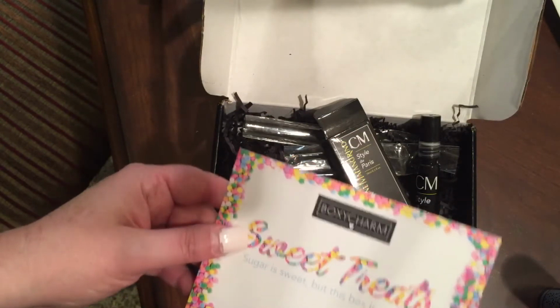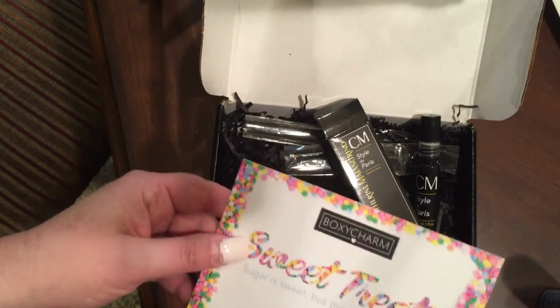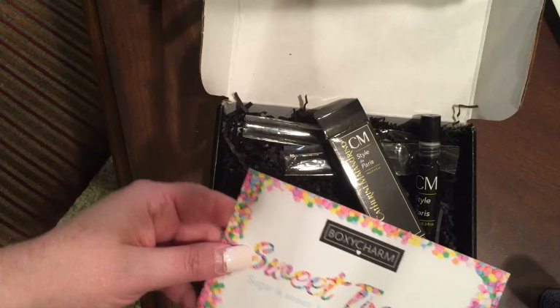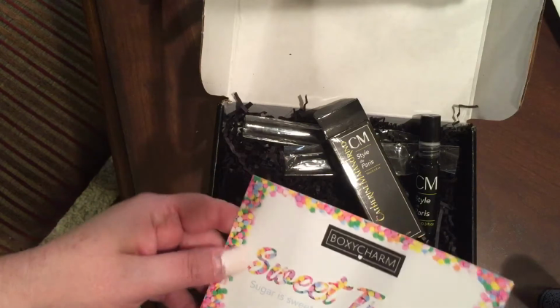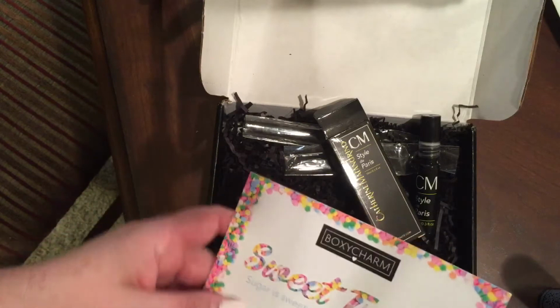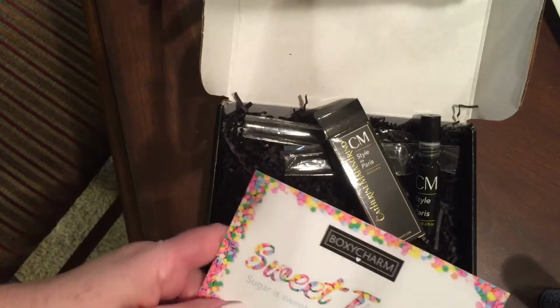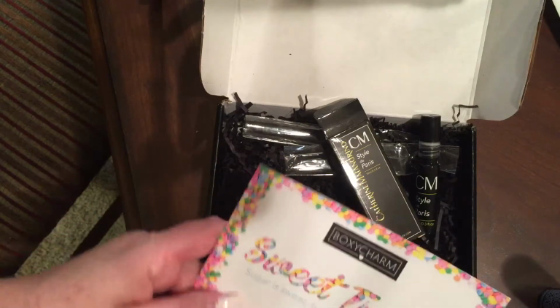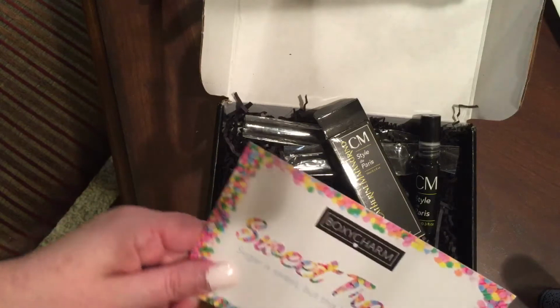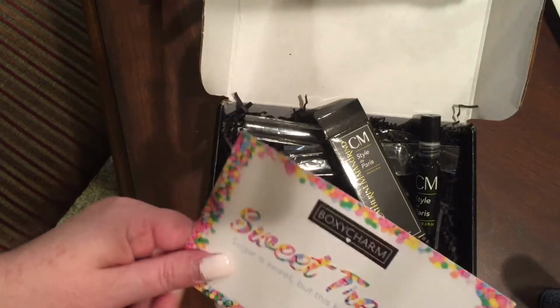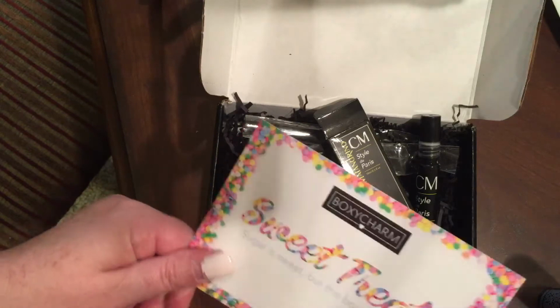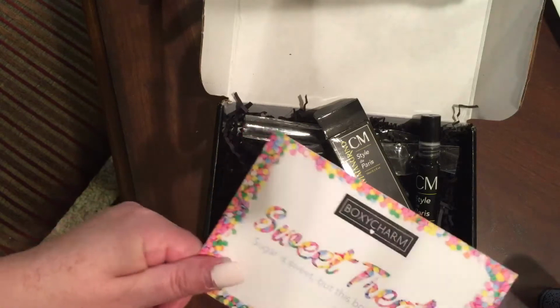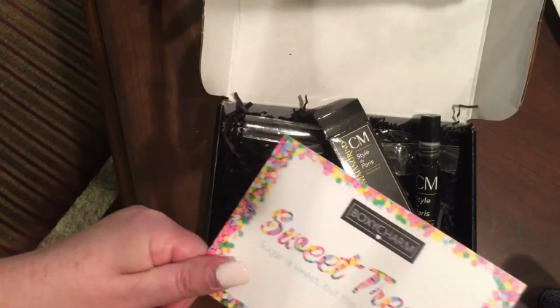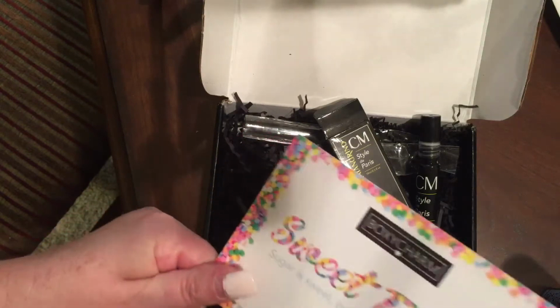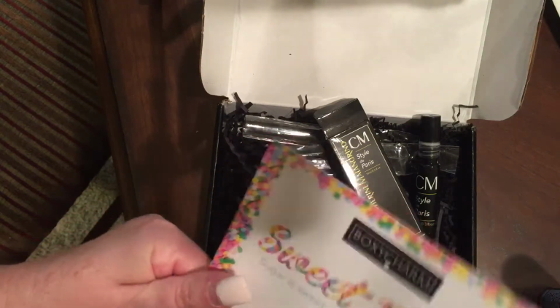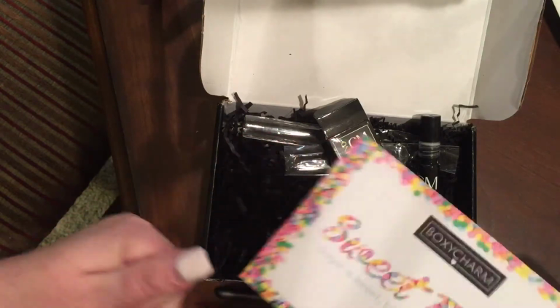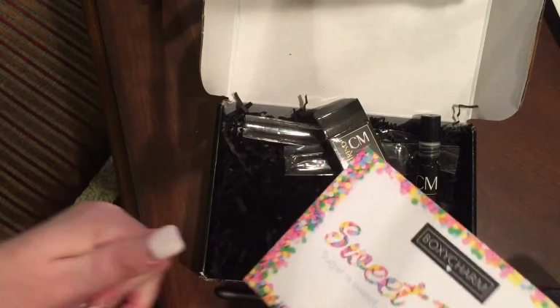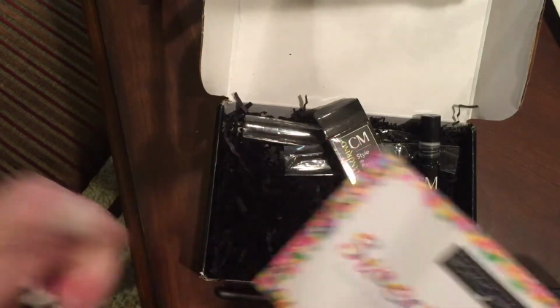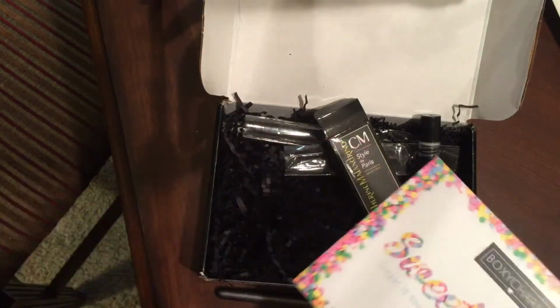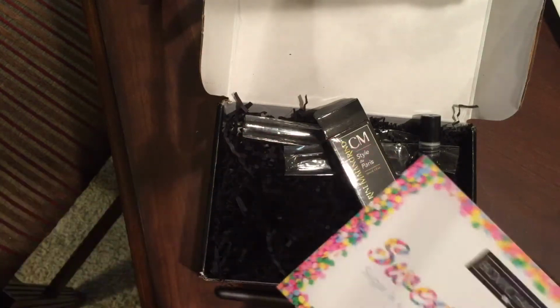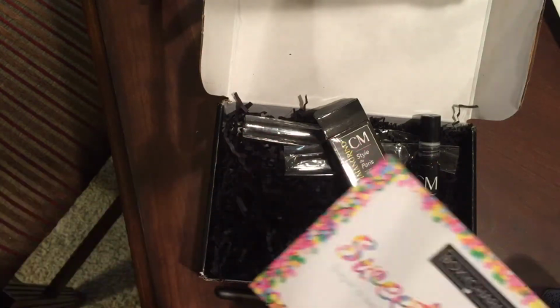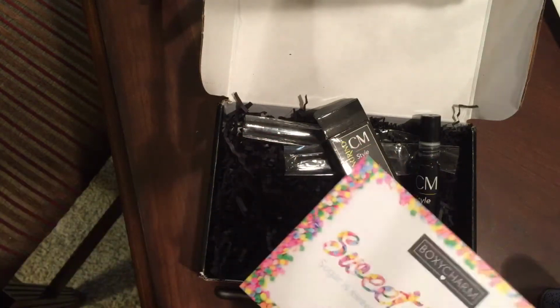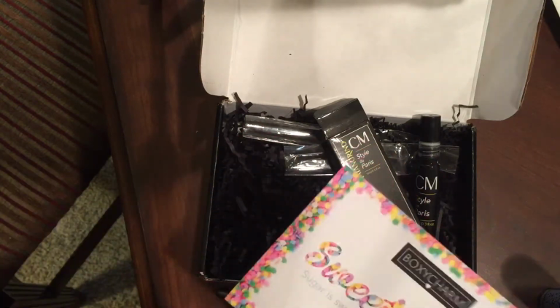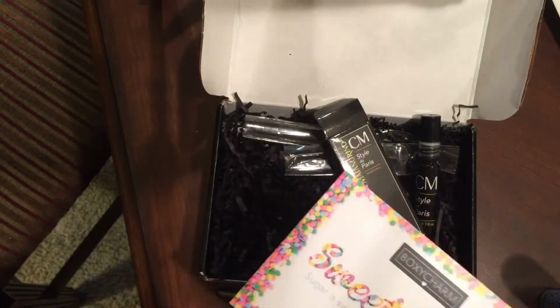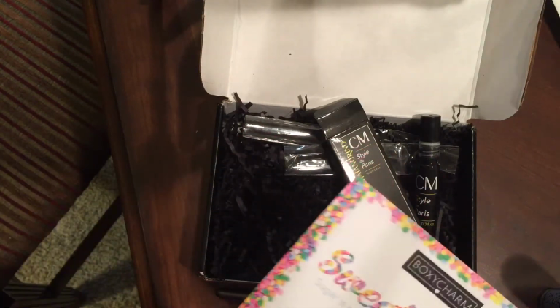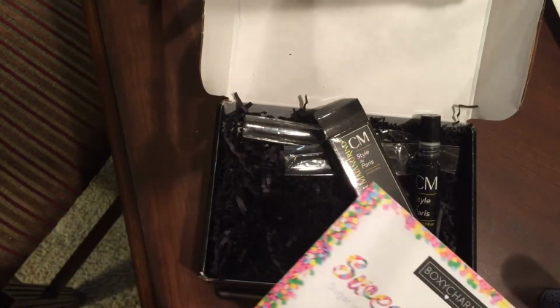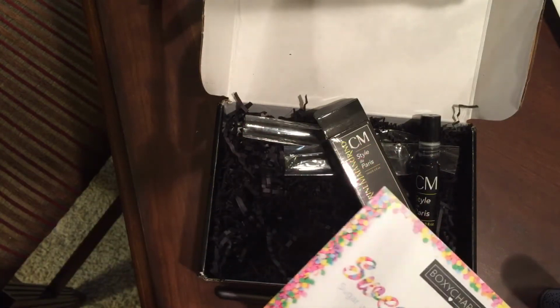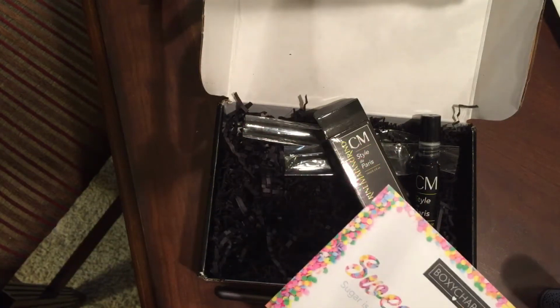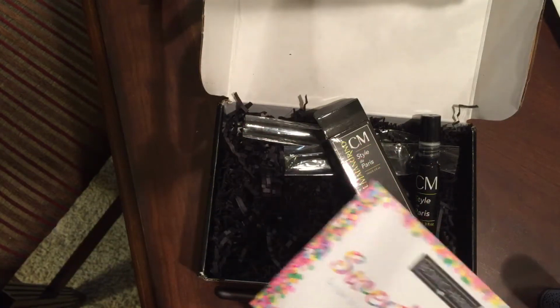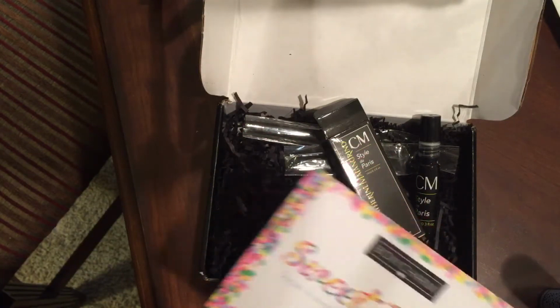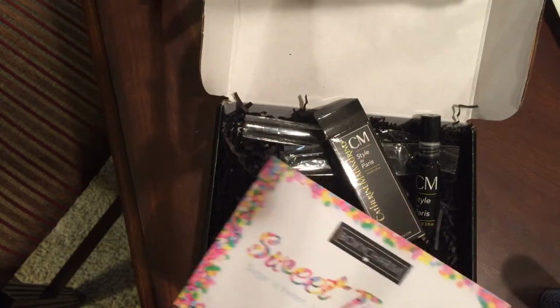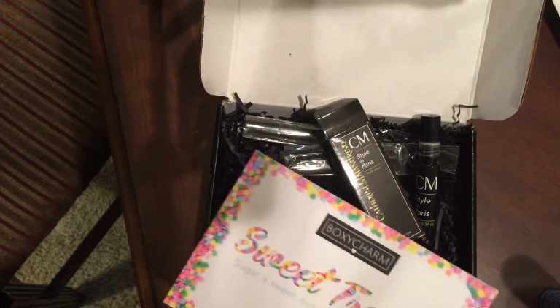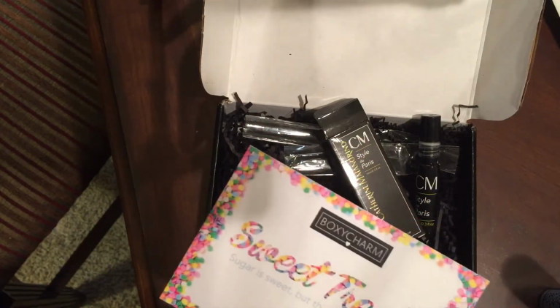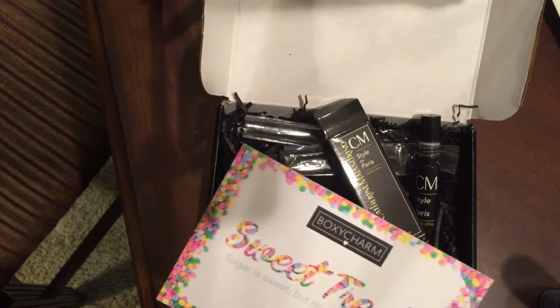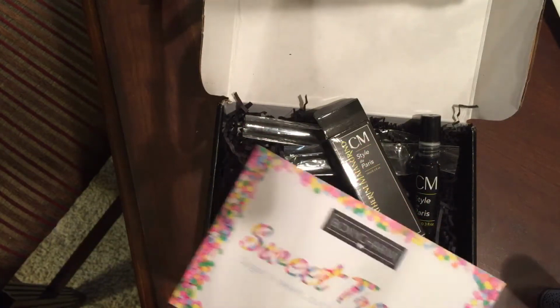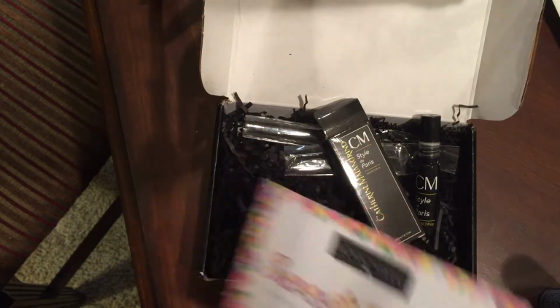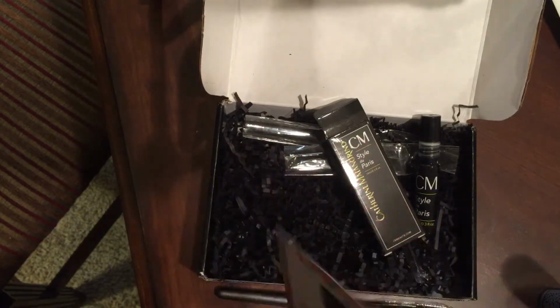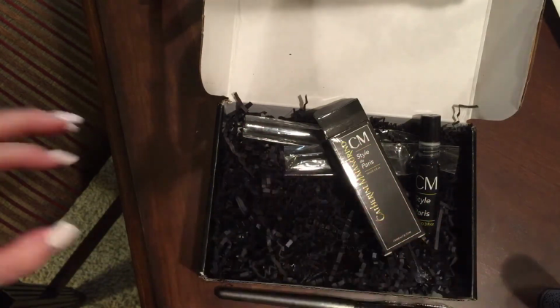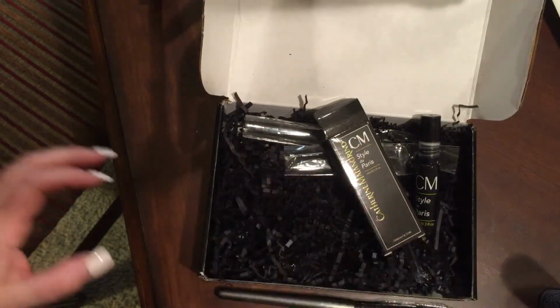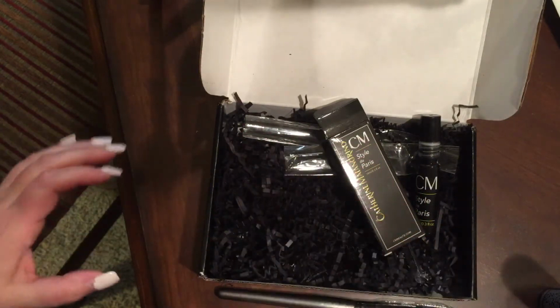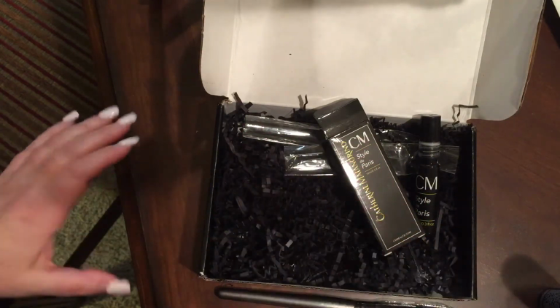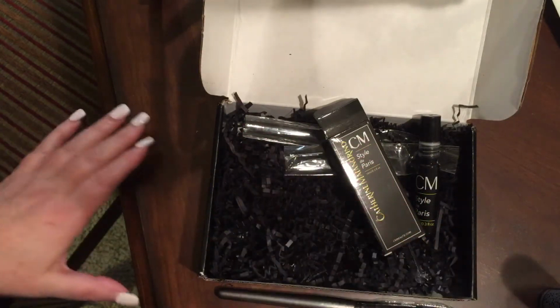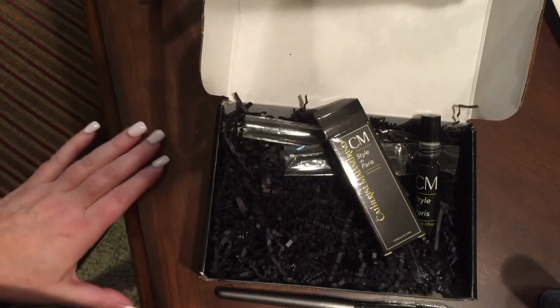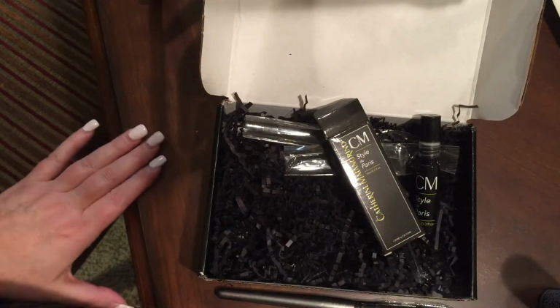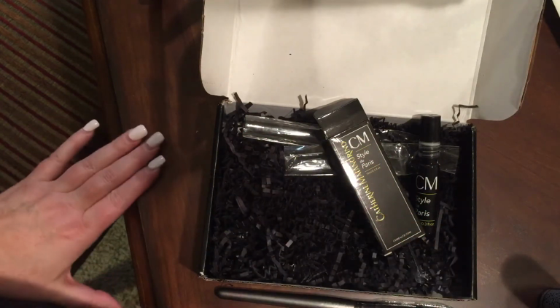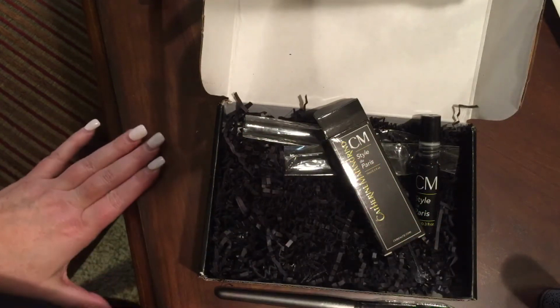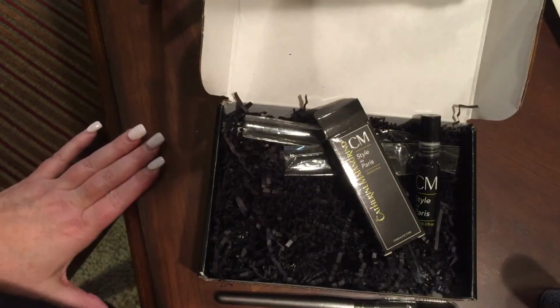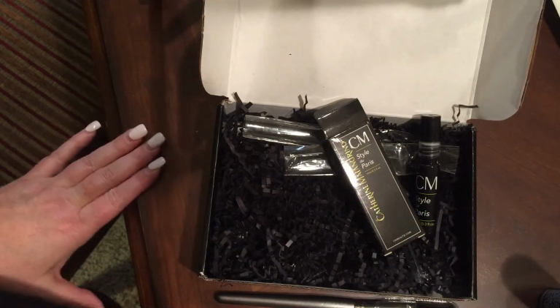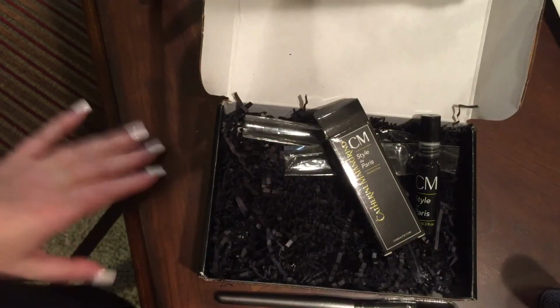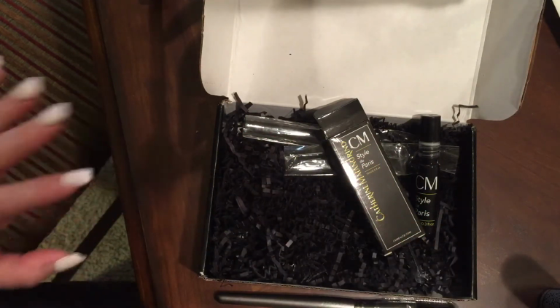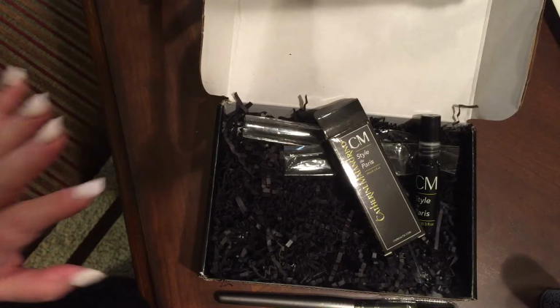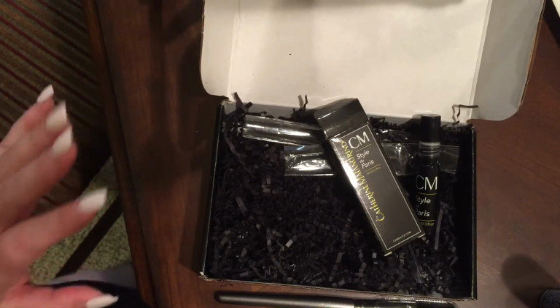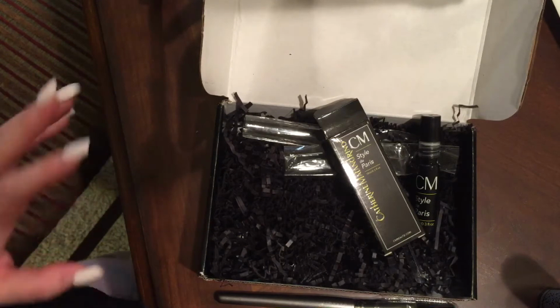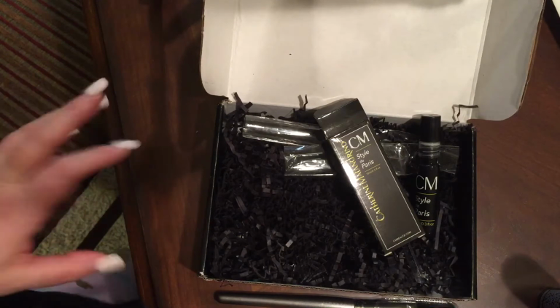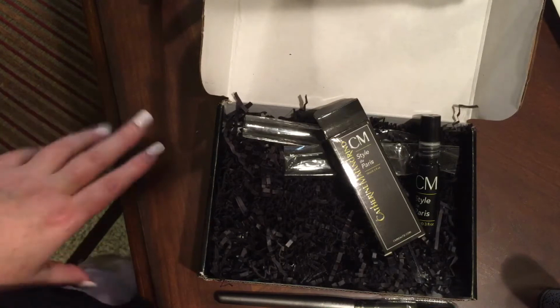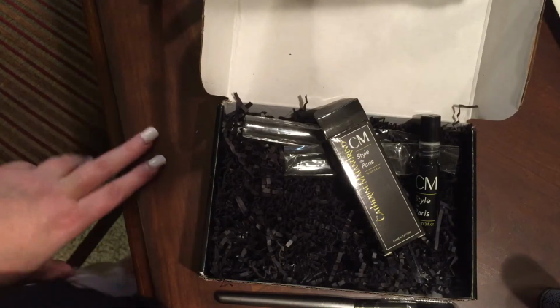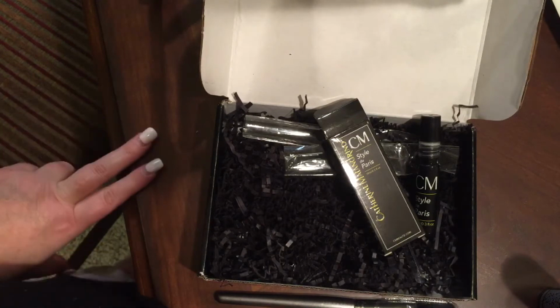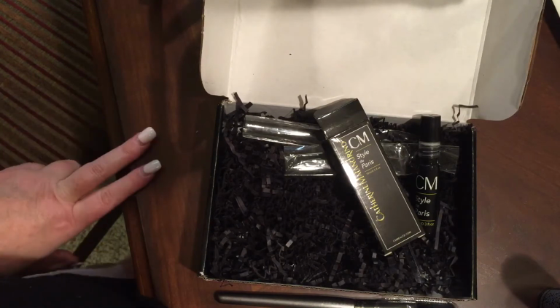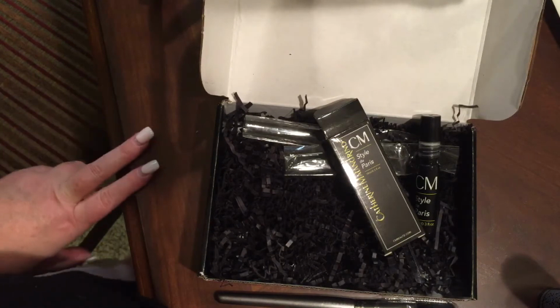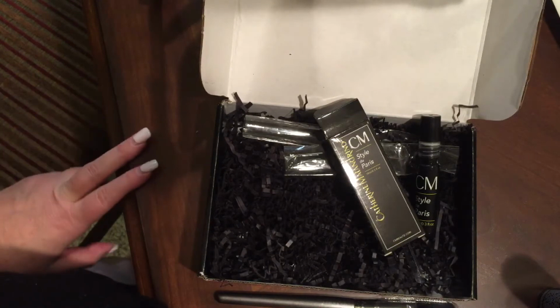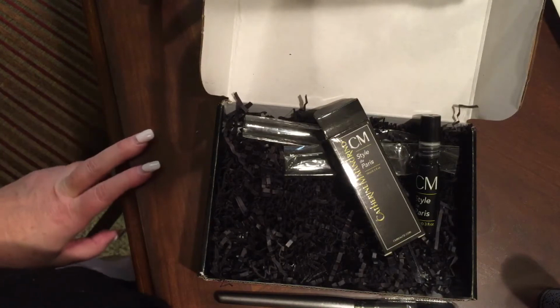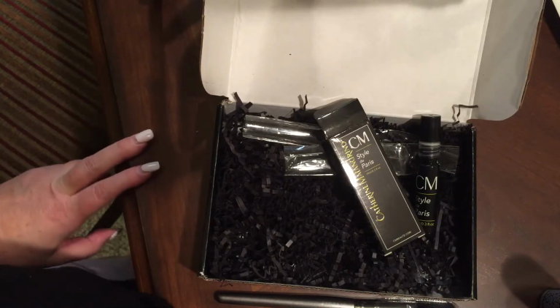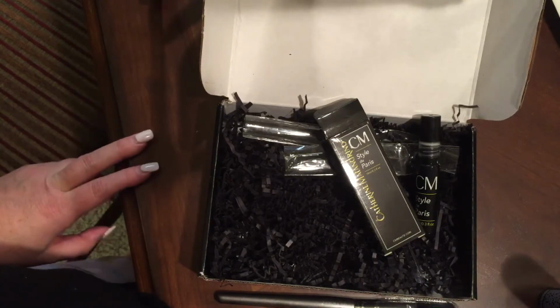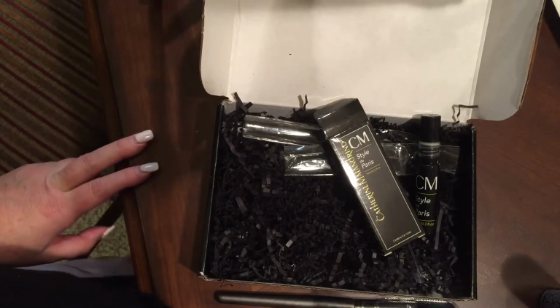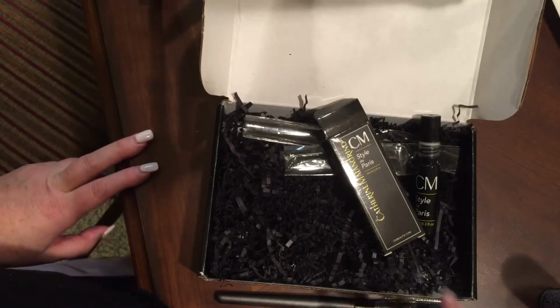I've never really been this disappointed with BoxyCharm. So let me just go ahead and get into what we've got going on here.